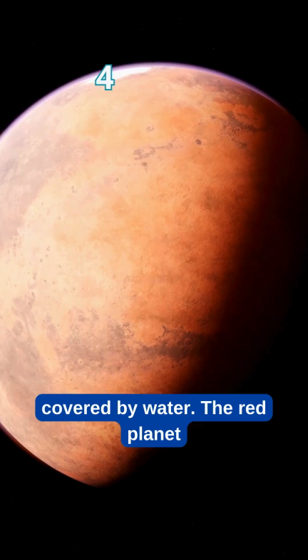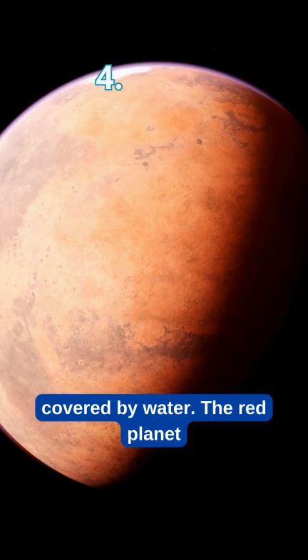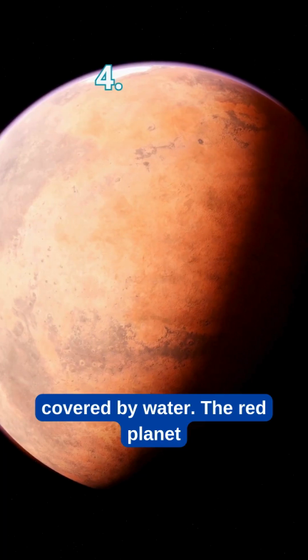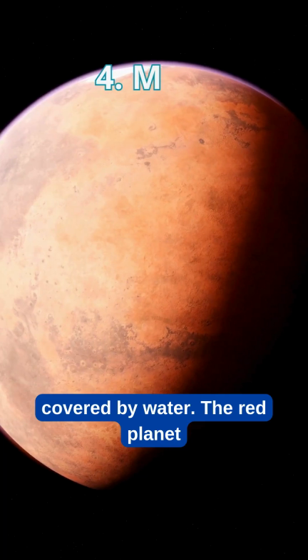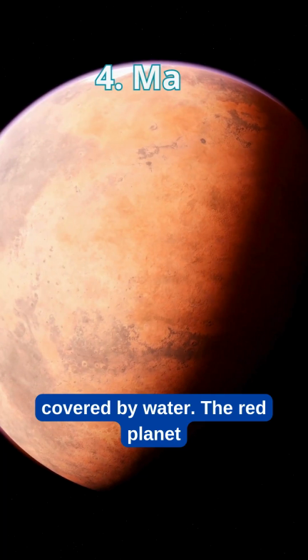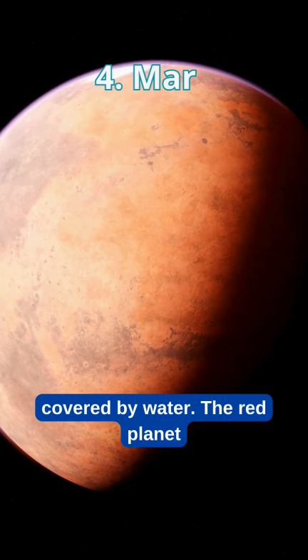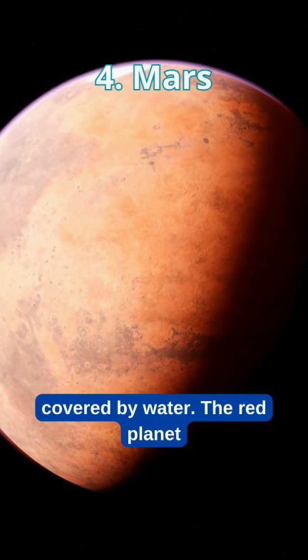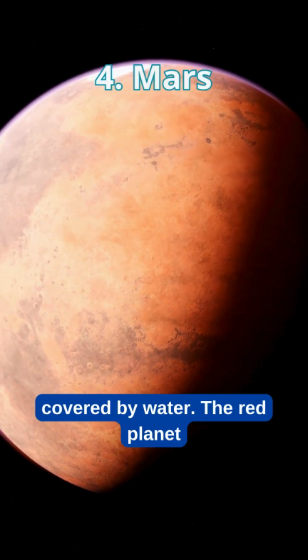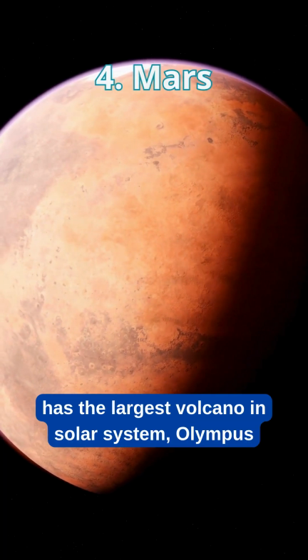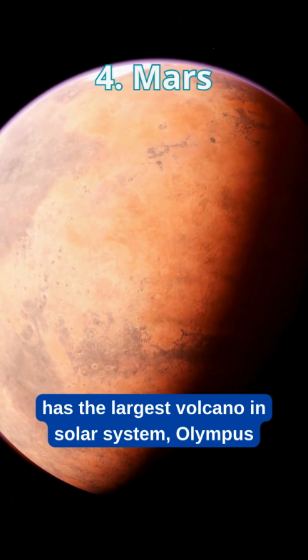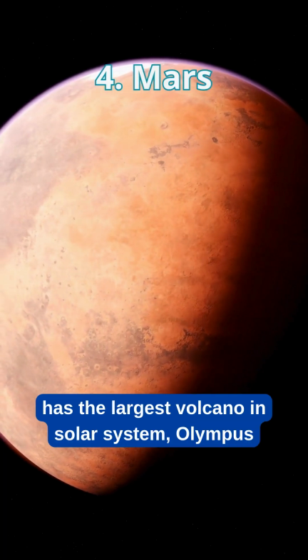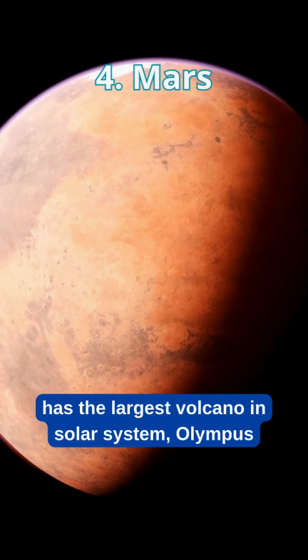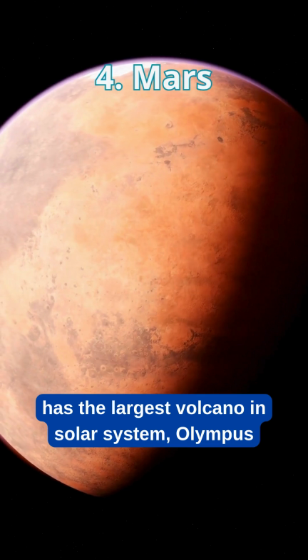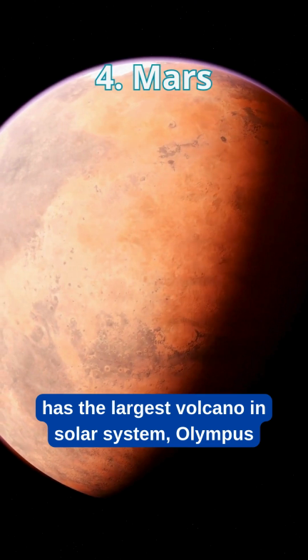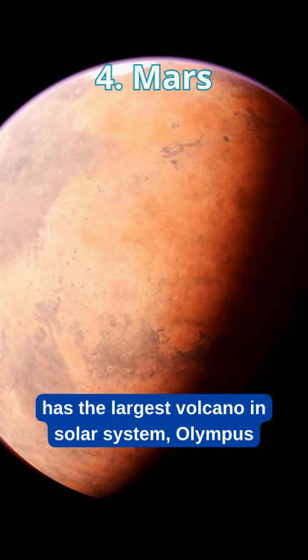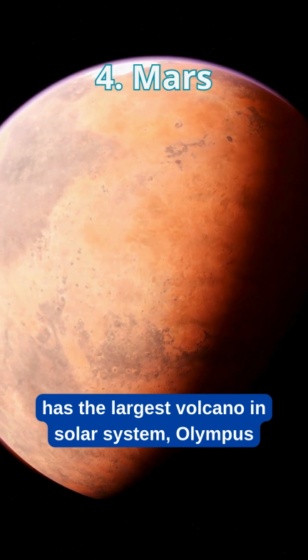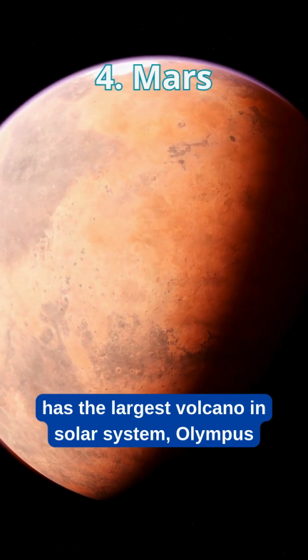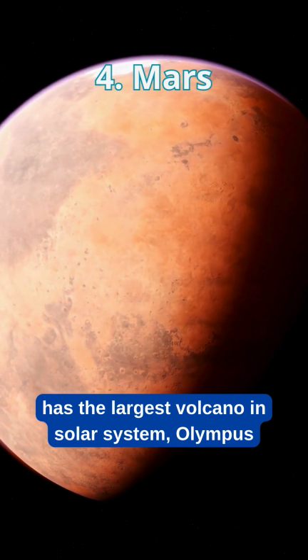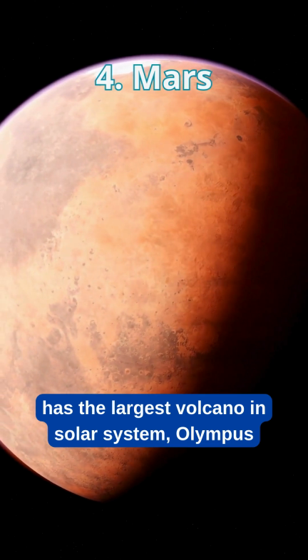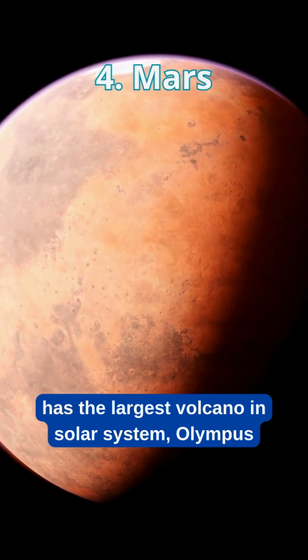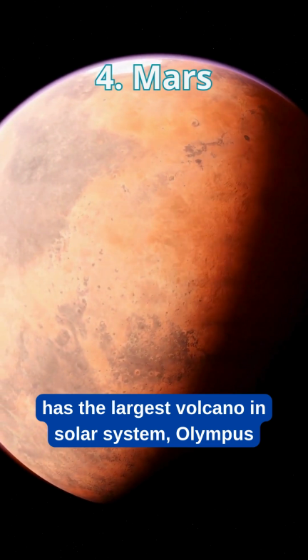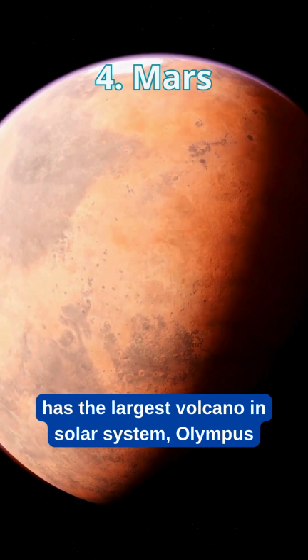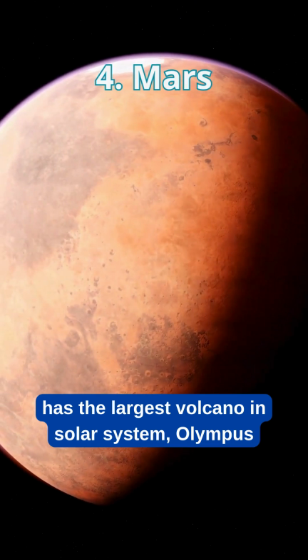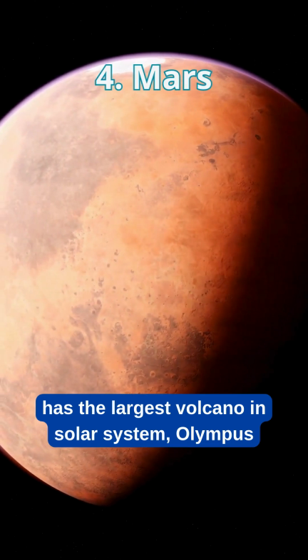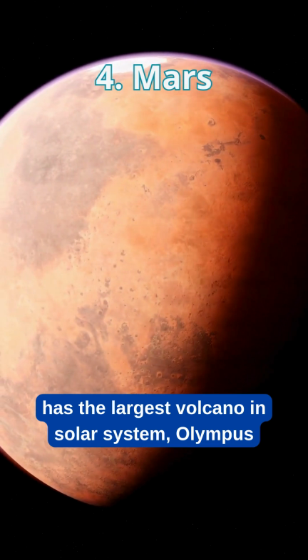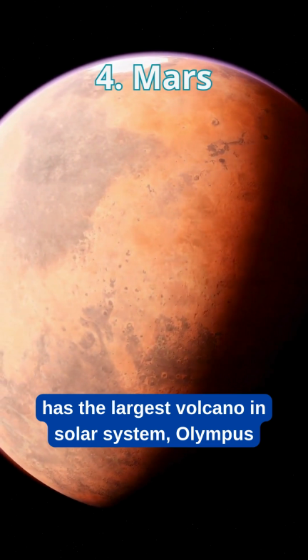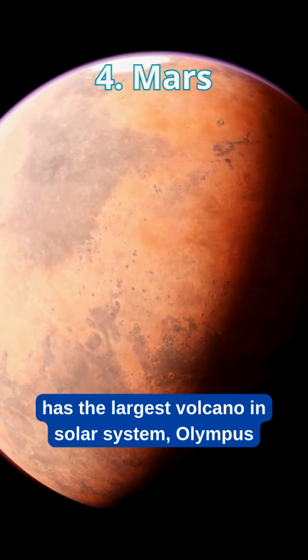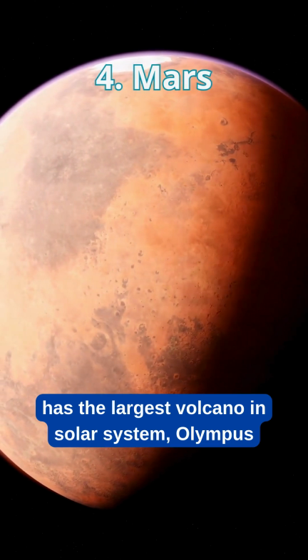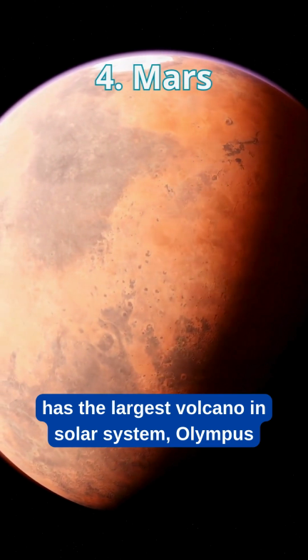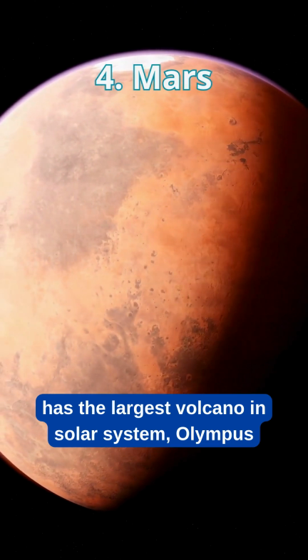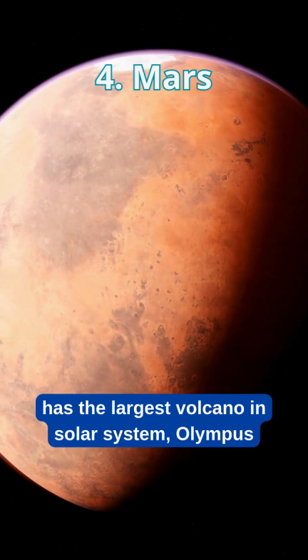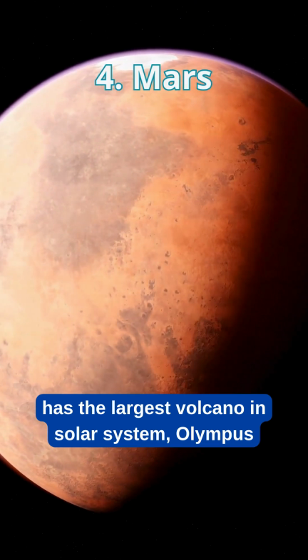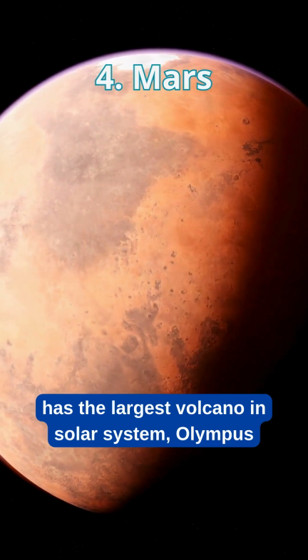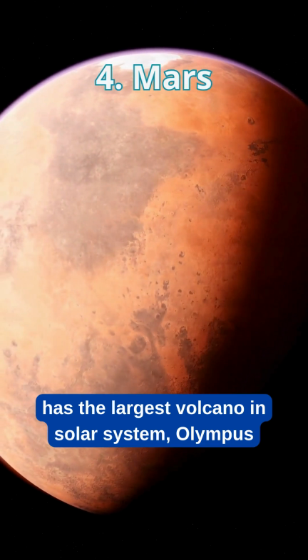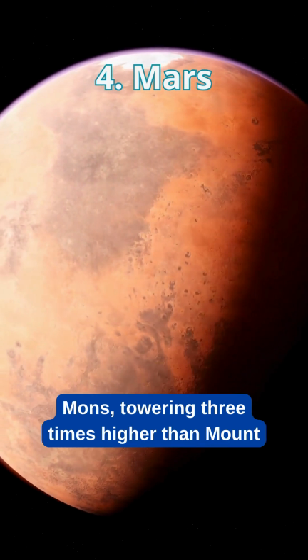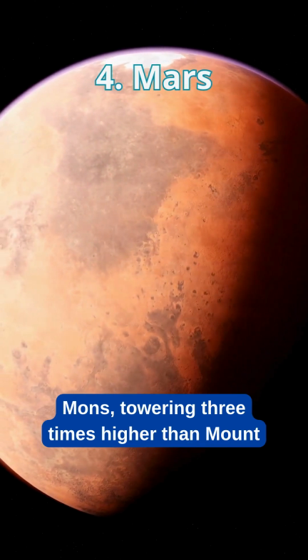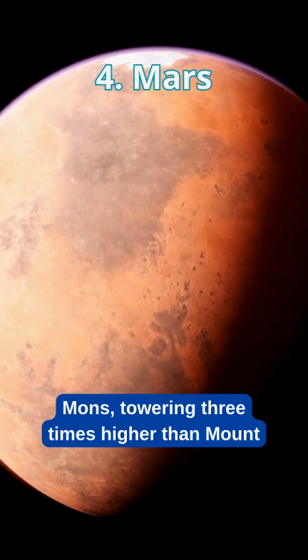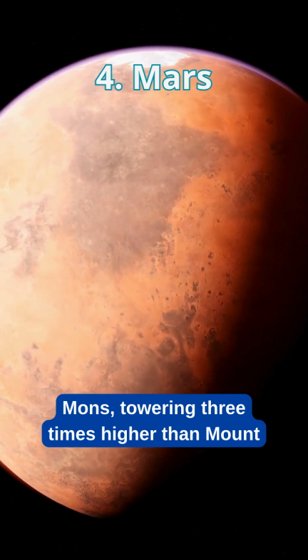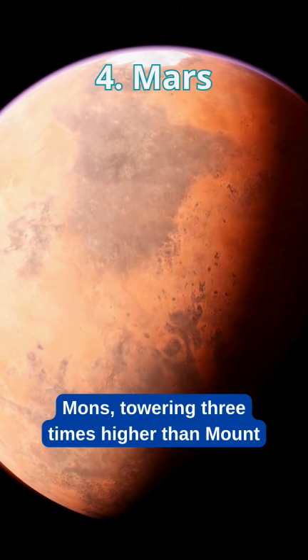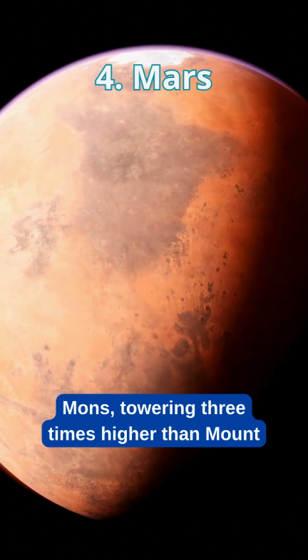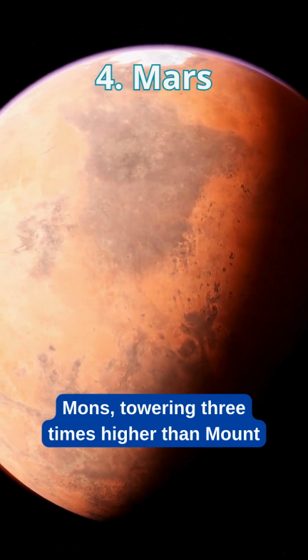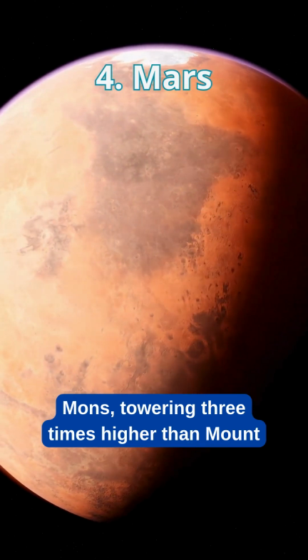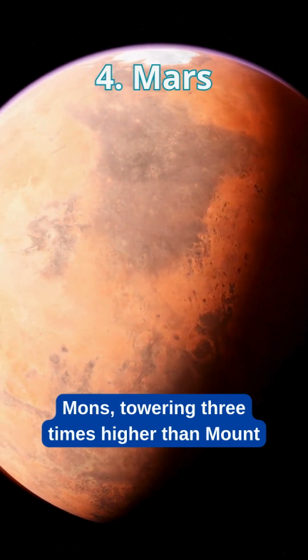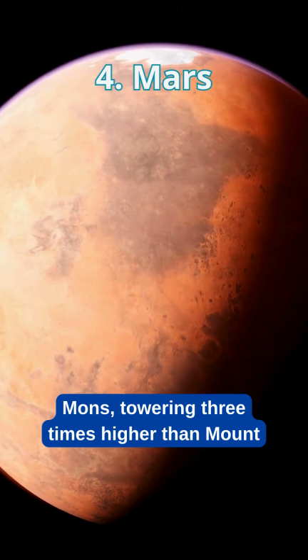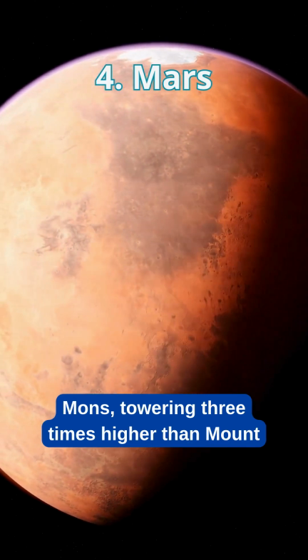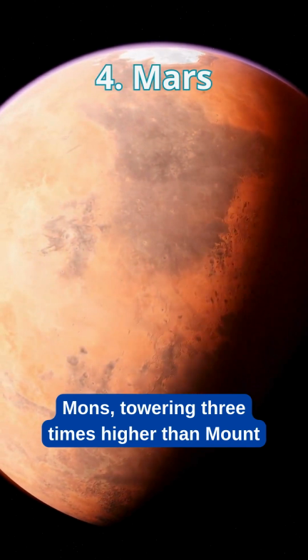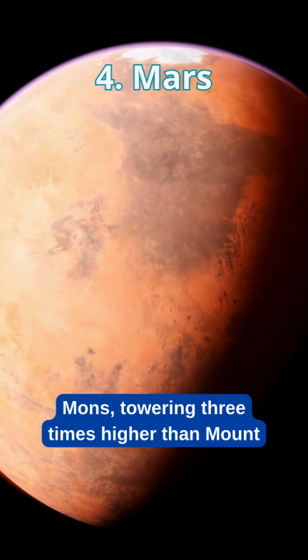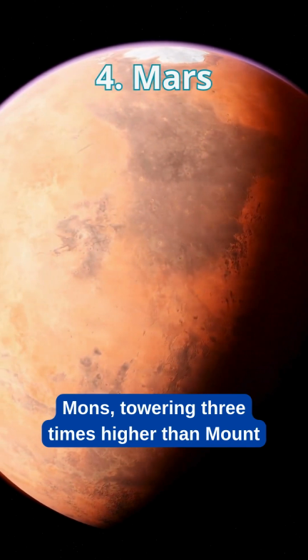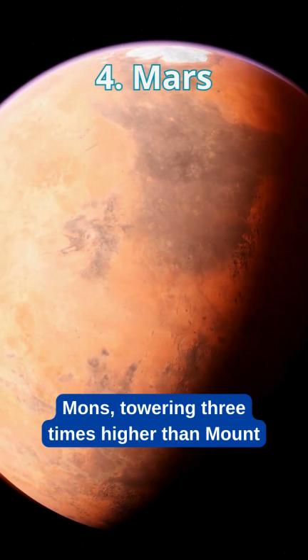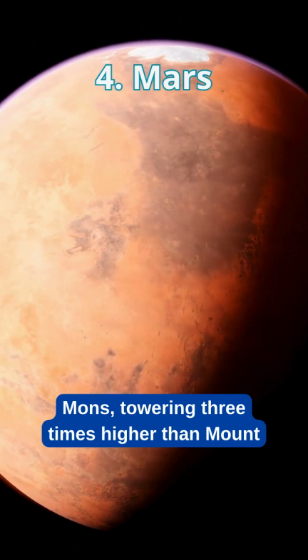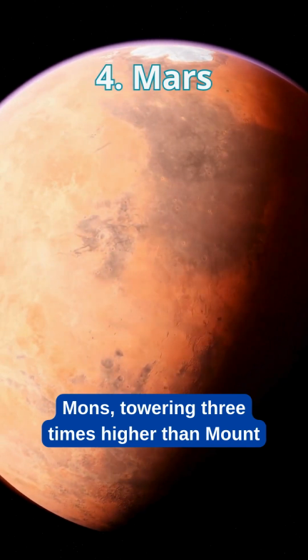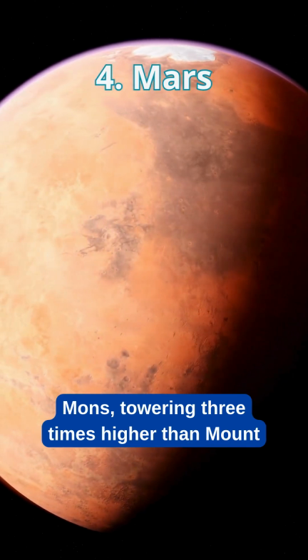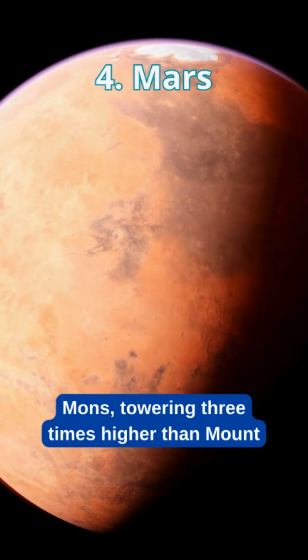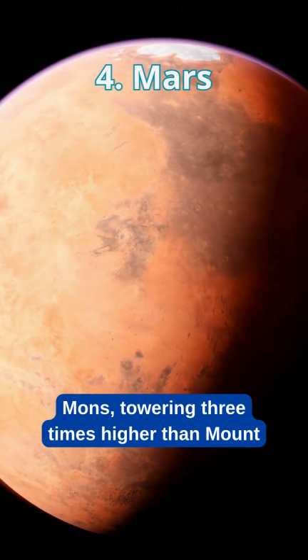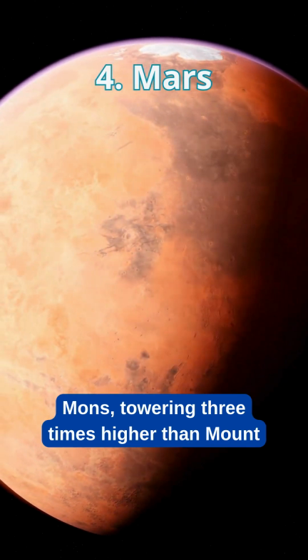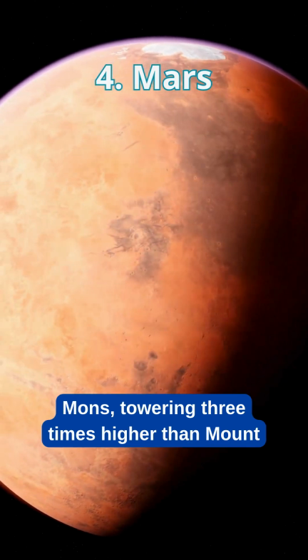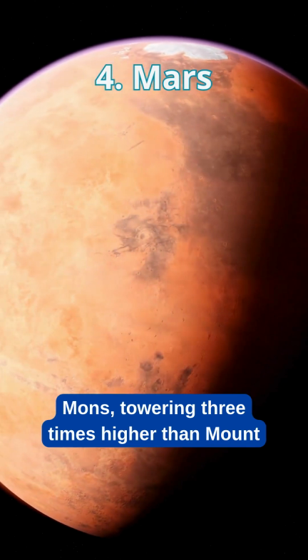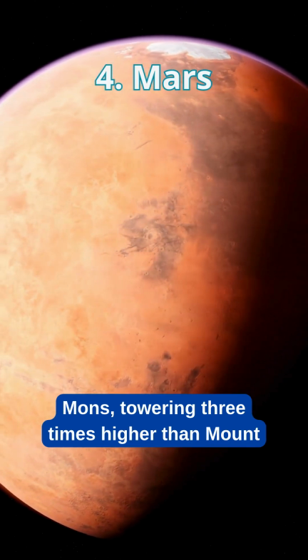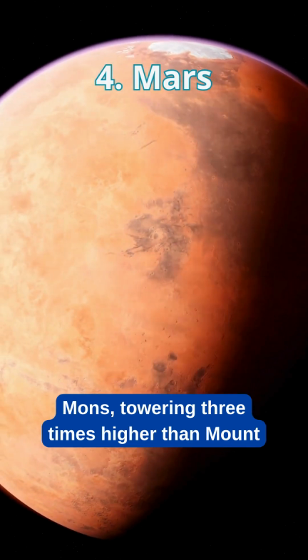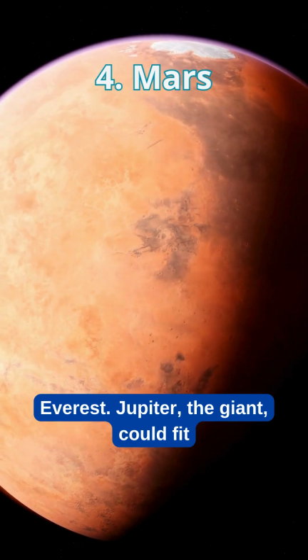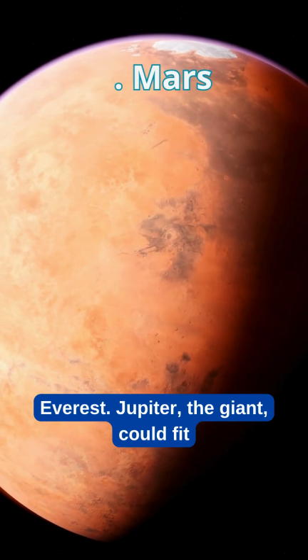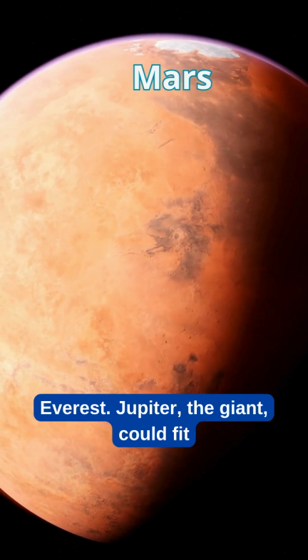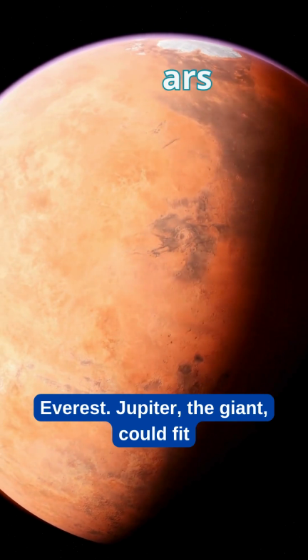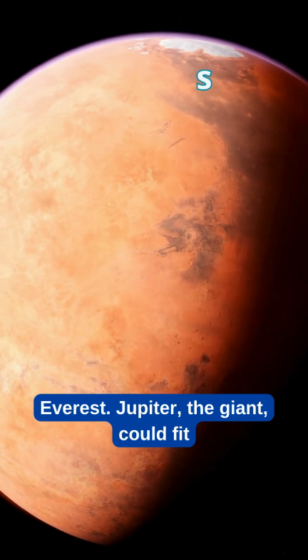The Red Planet has the largest volcano in the solar system, Olympus Mons, towering three times higher than Mount Everest.